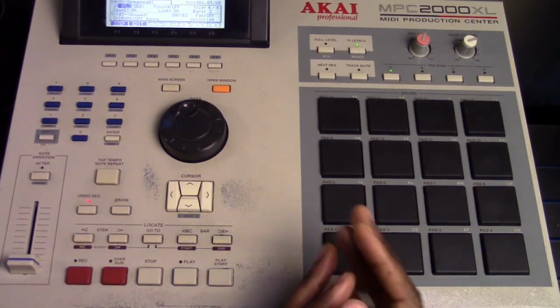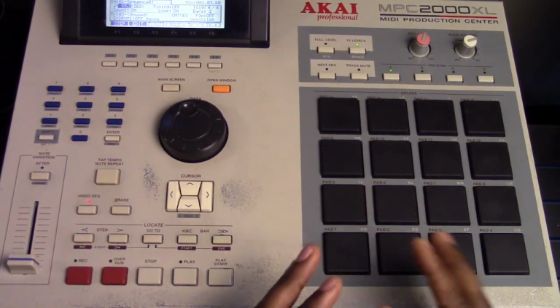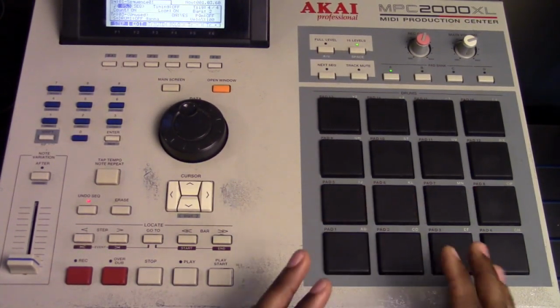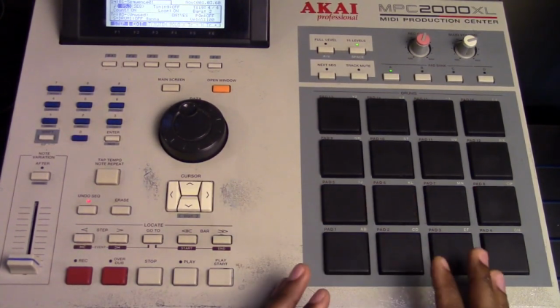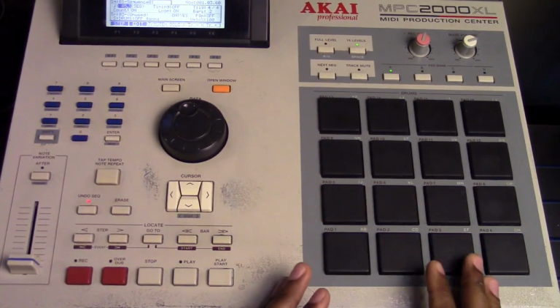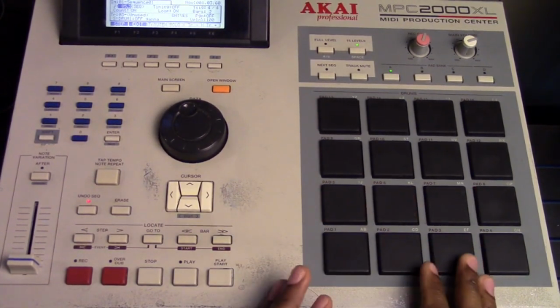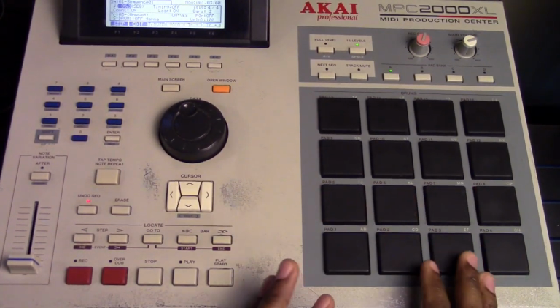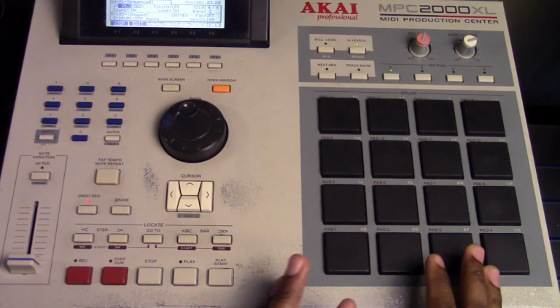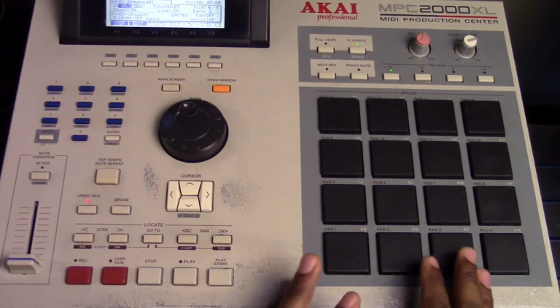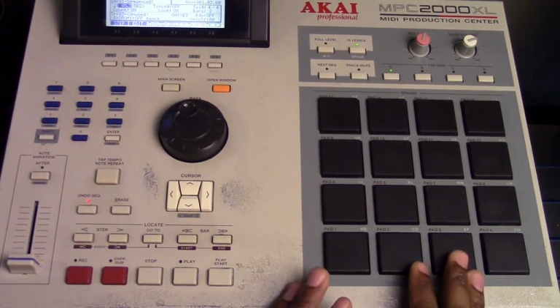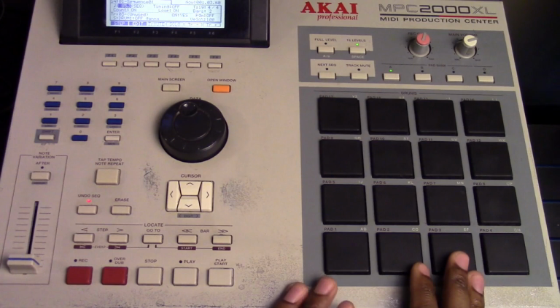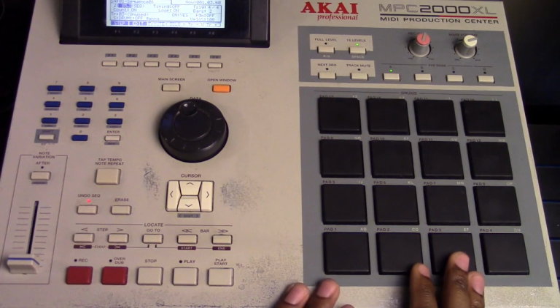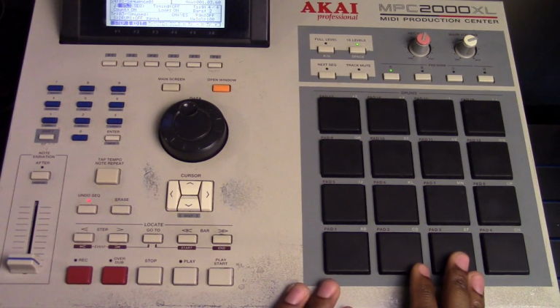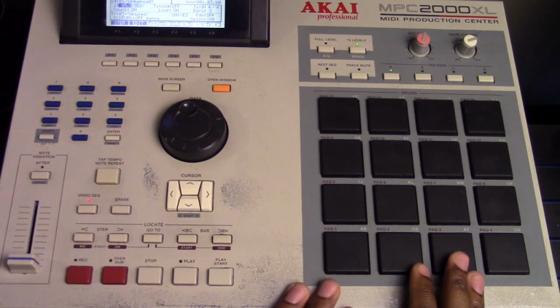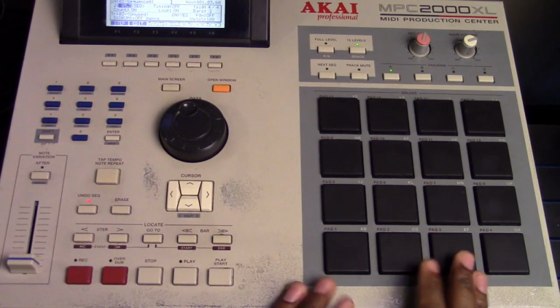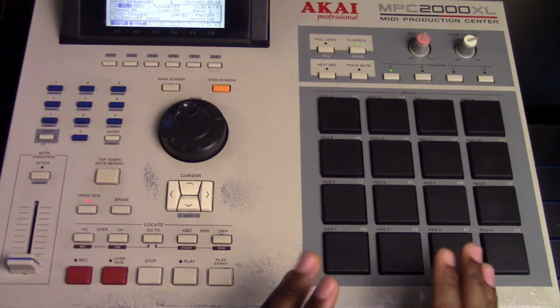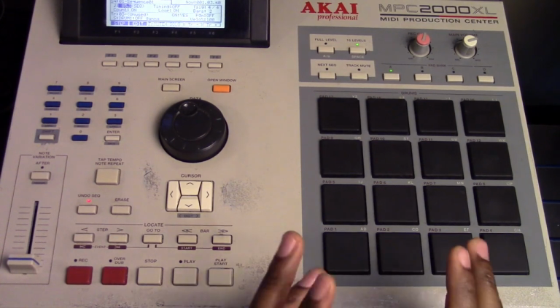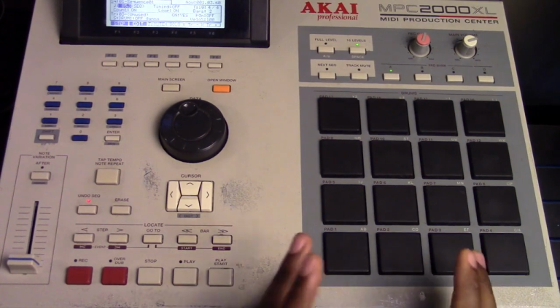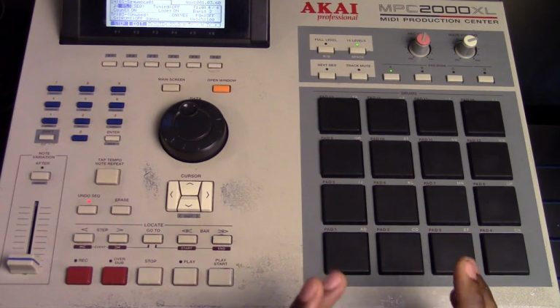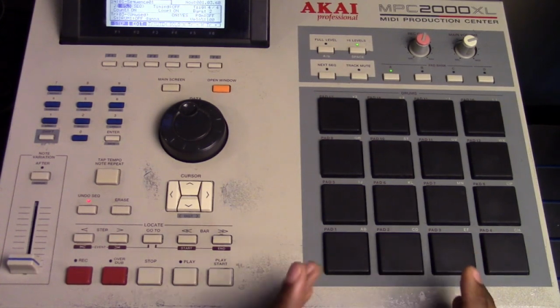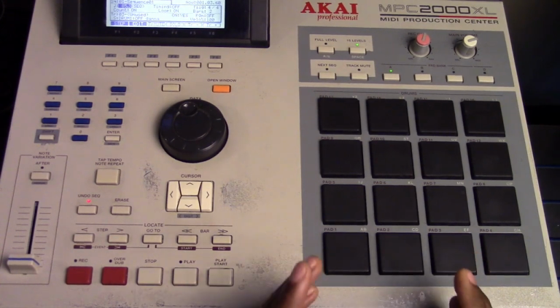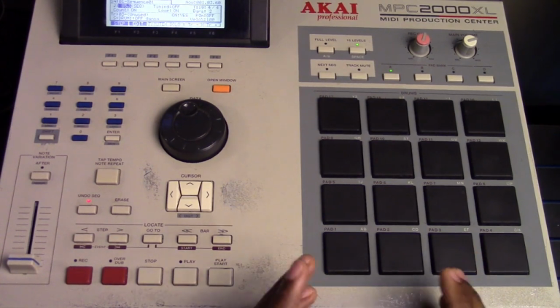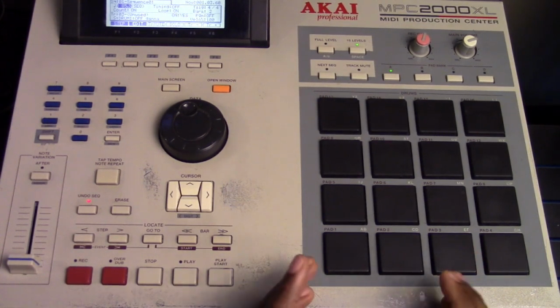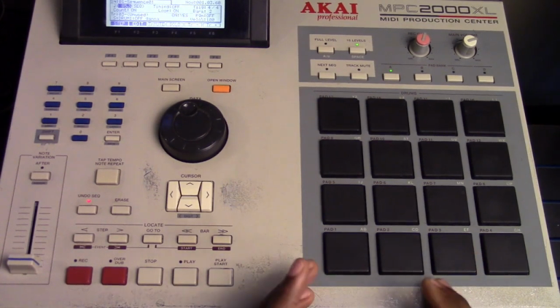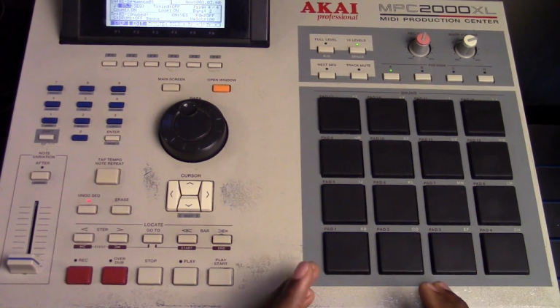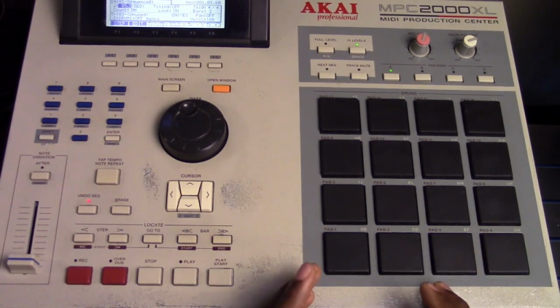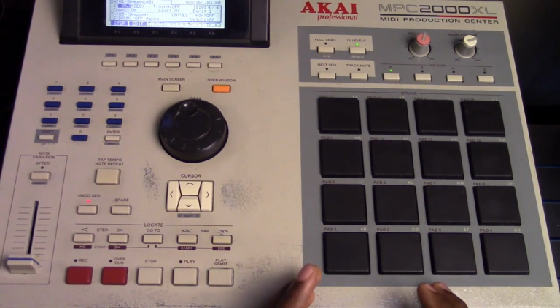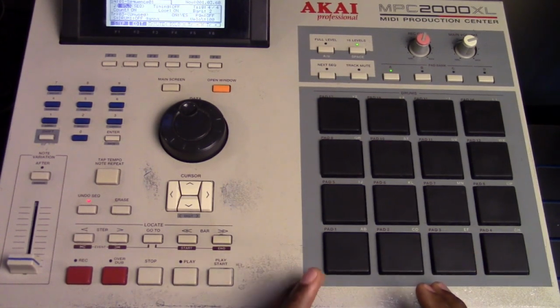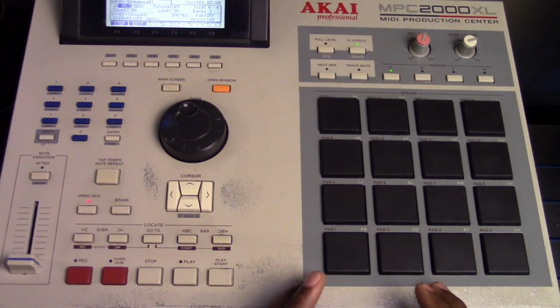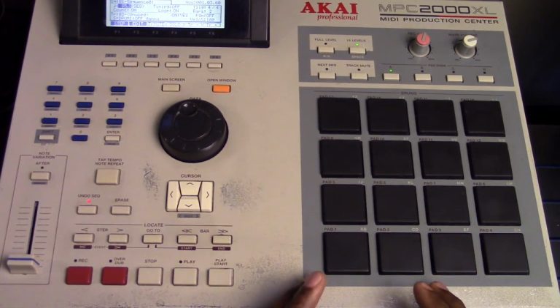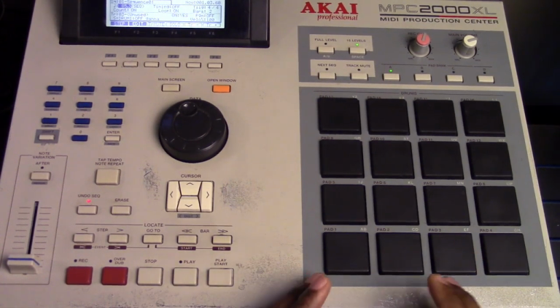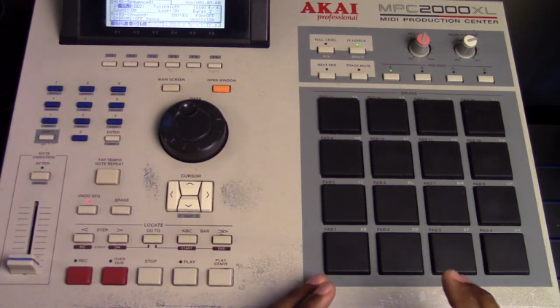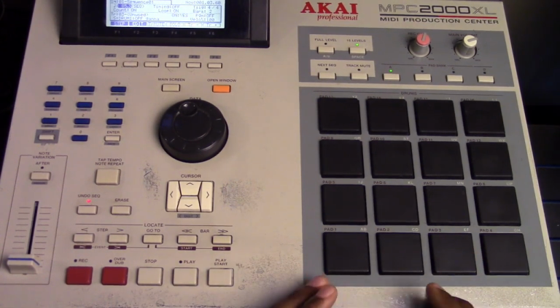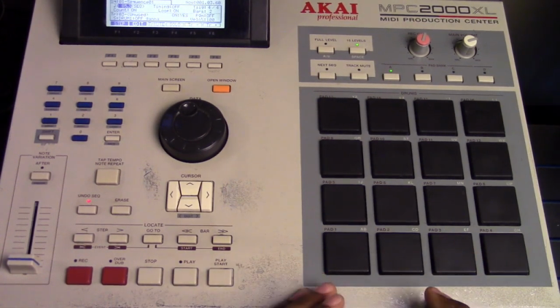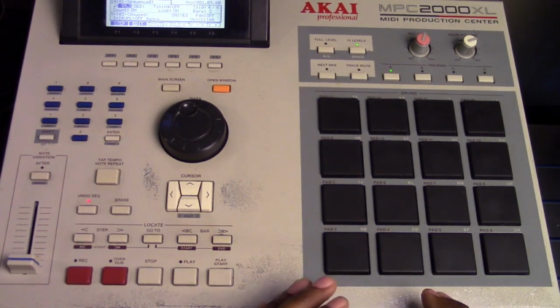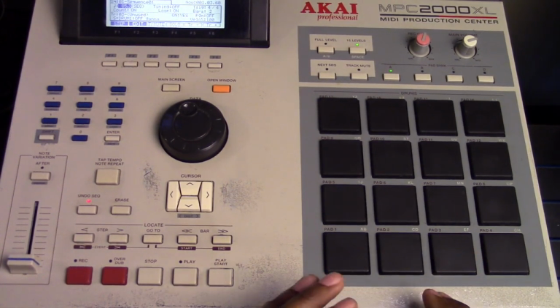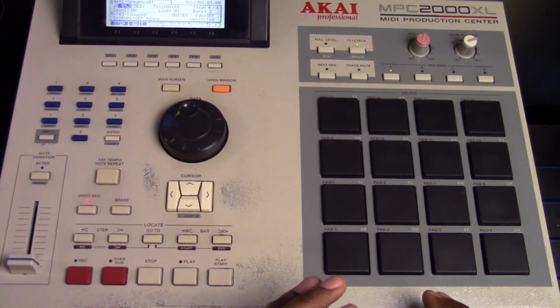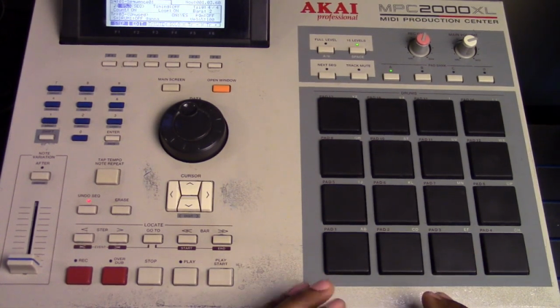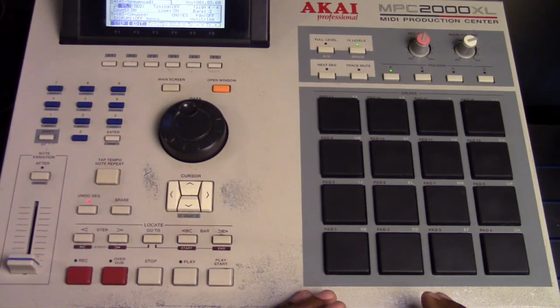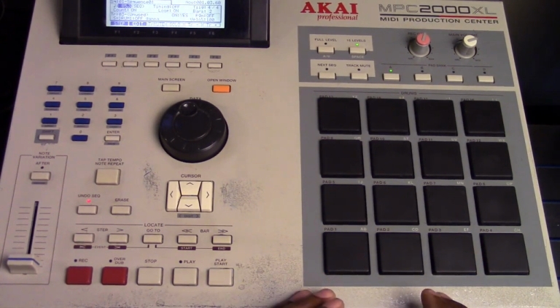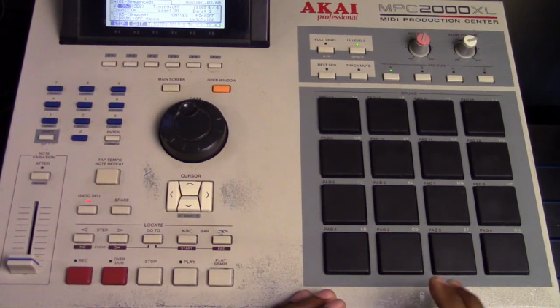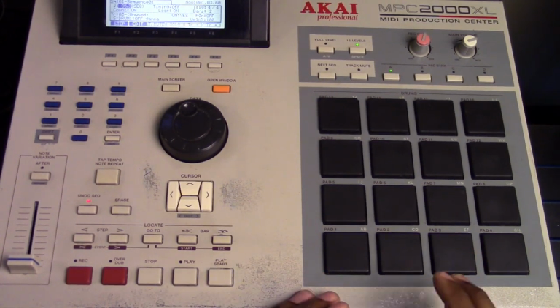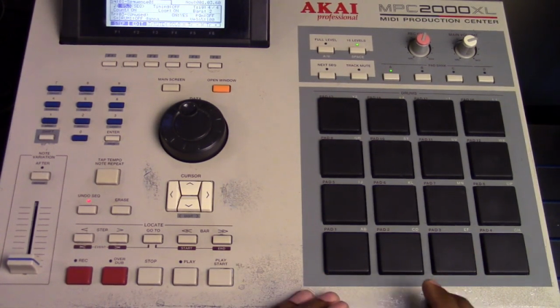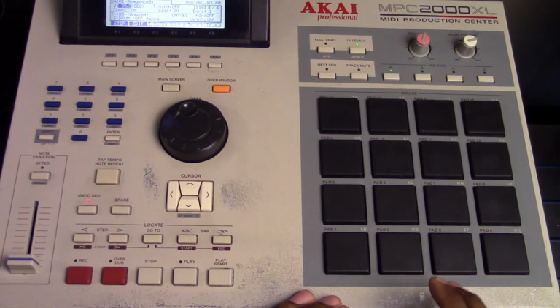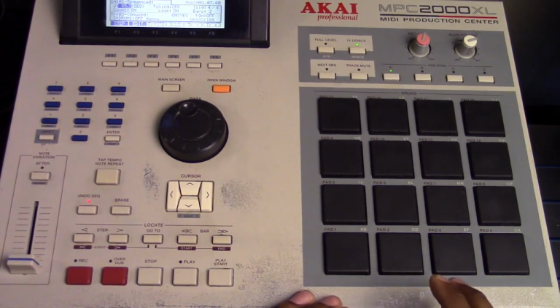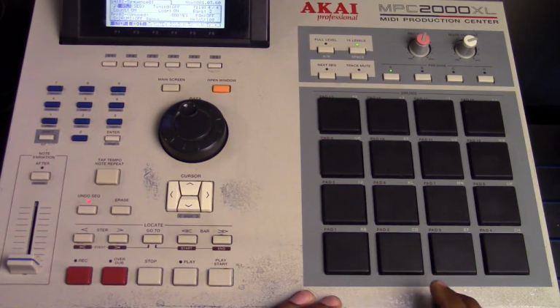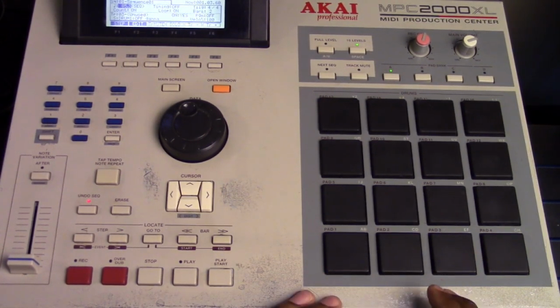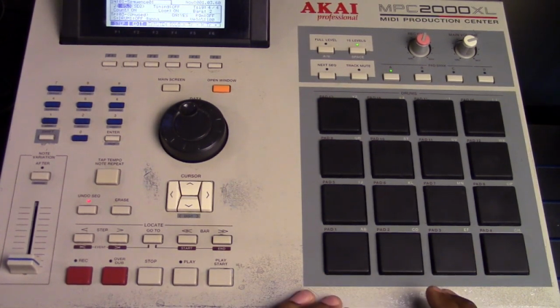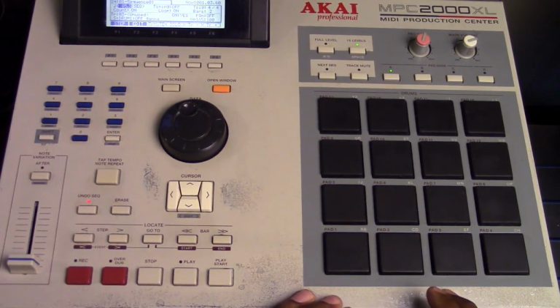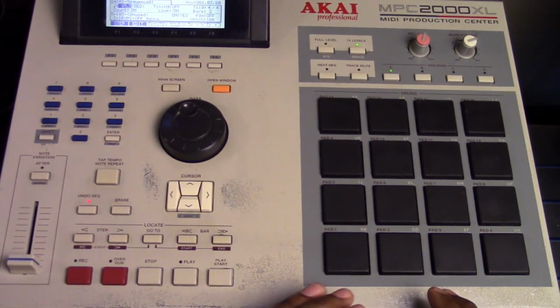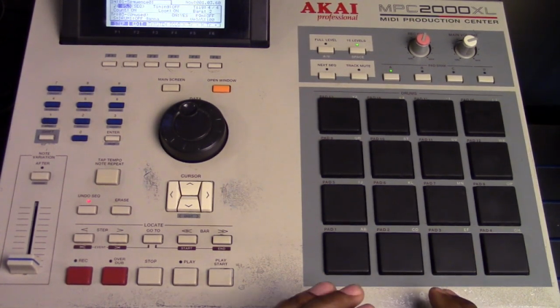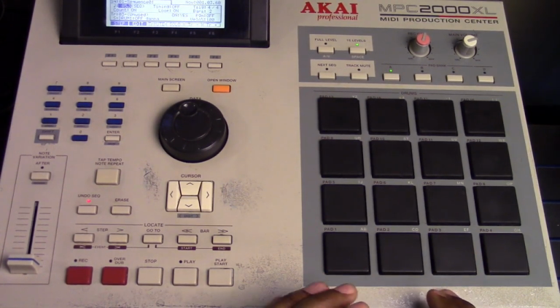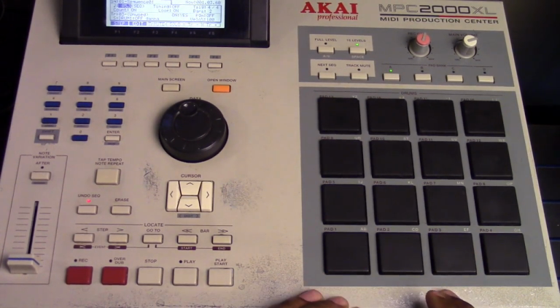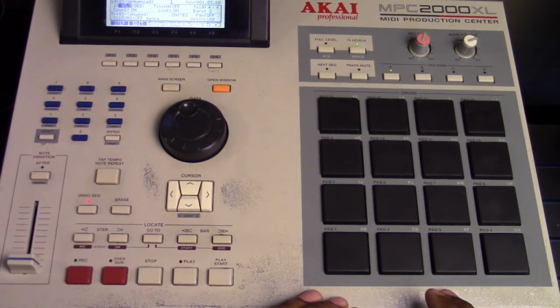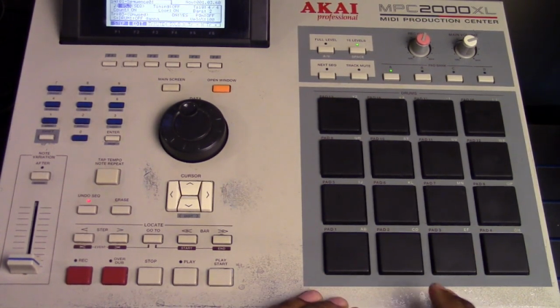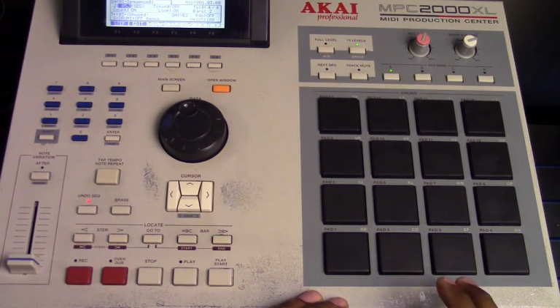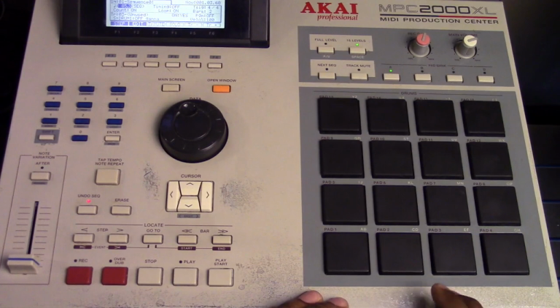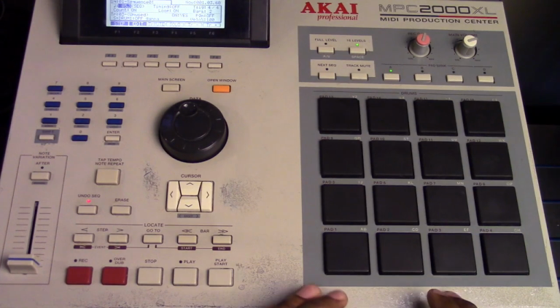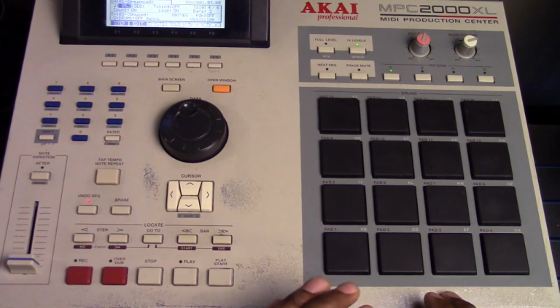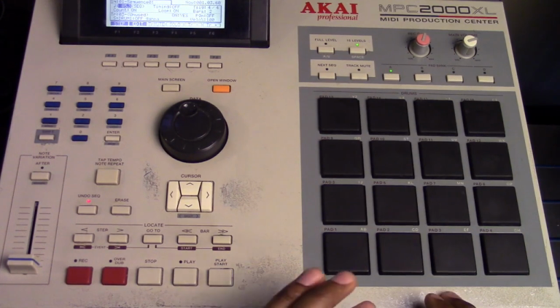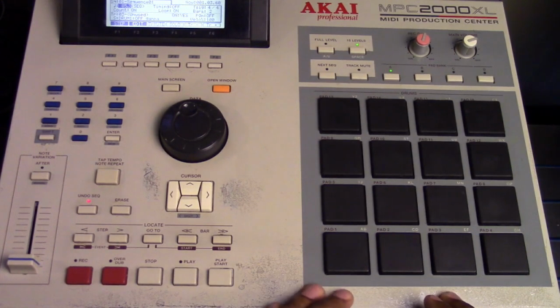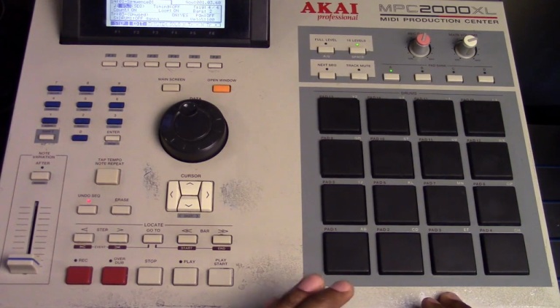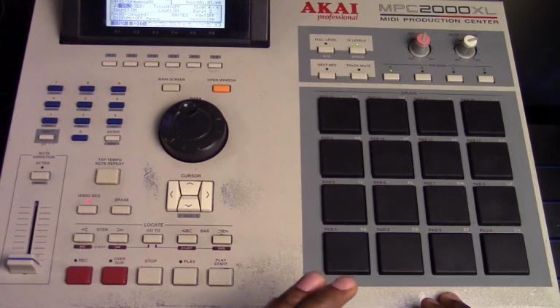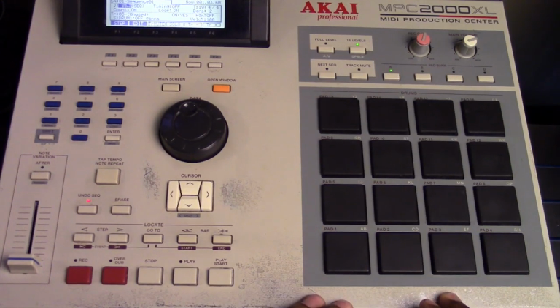So here's the thing. The formula is: right, left, right, right, left, right, left, left.